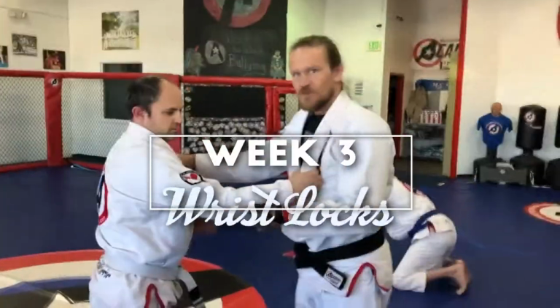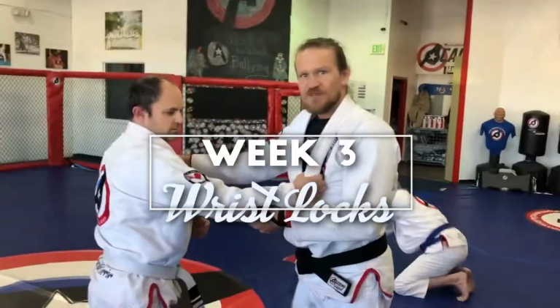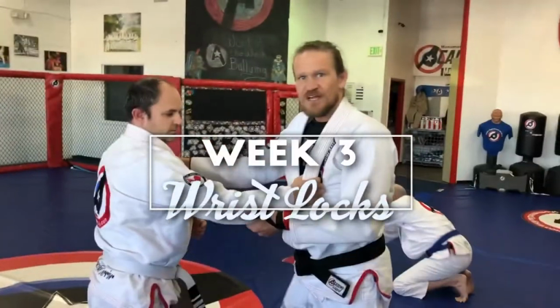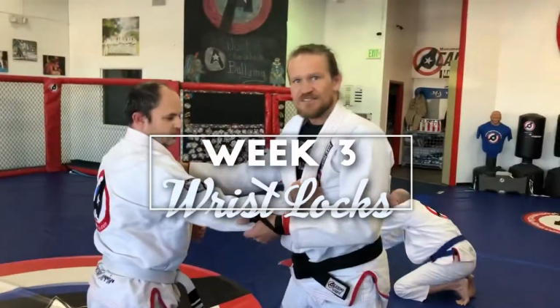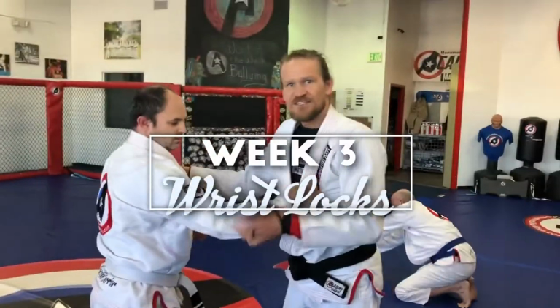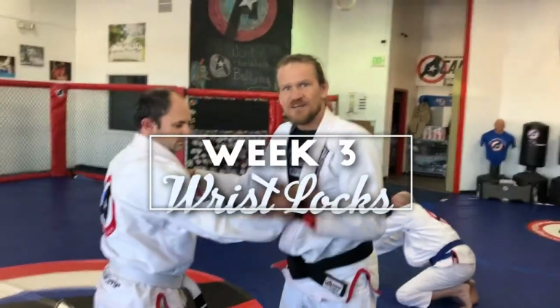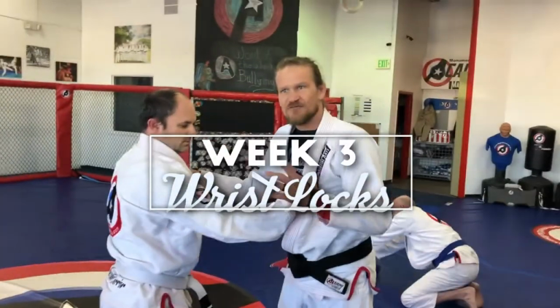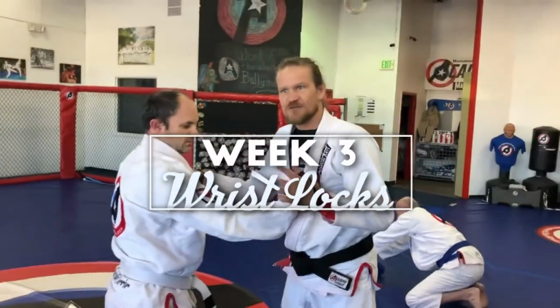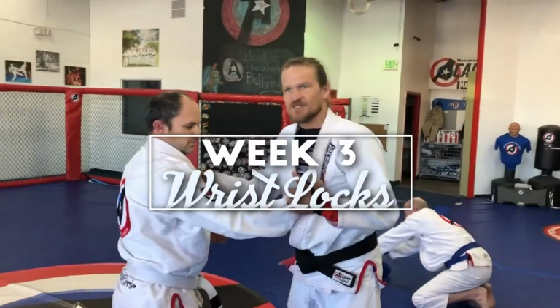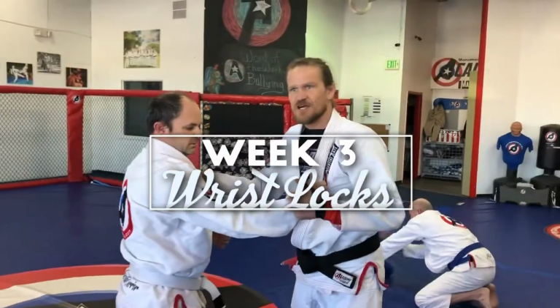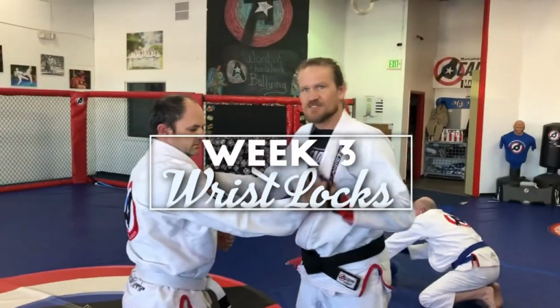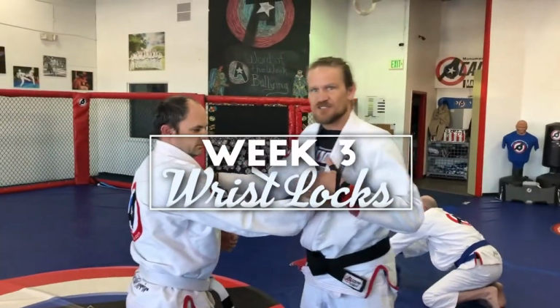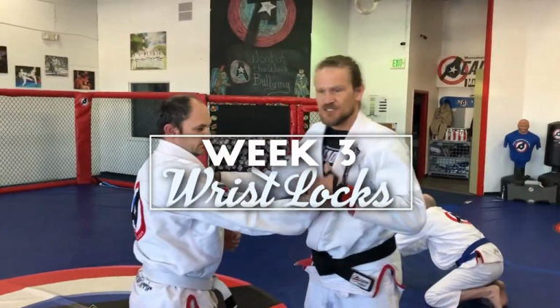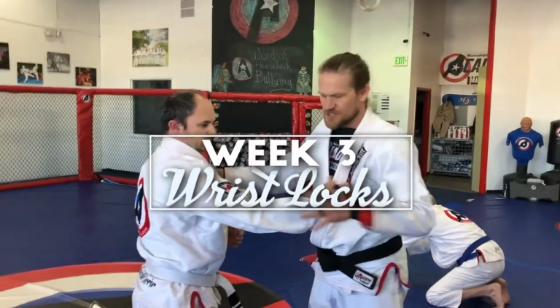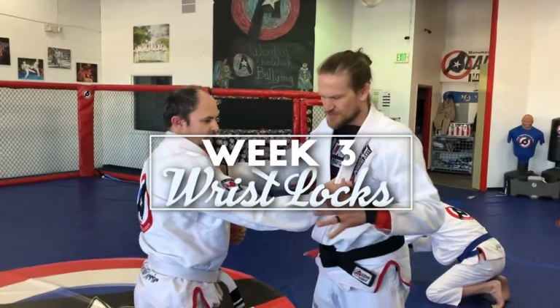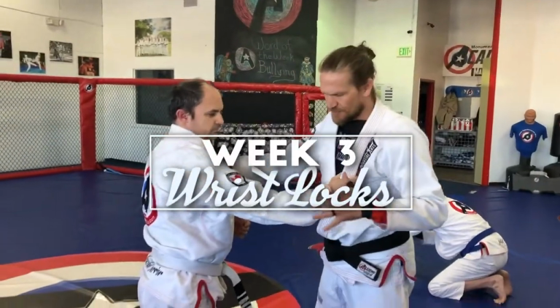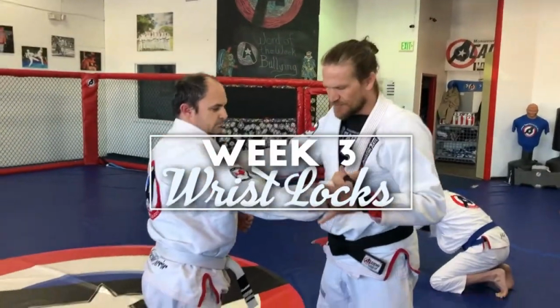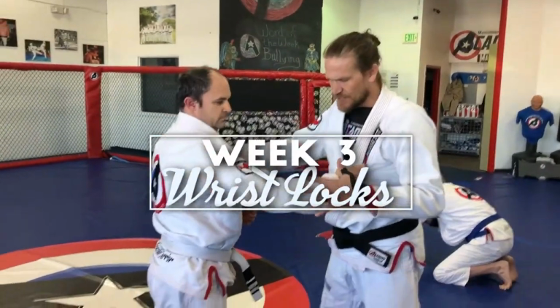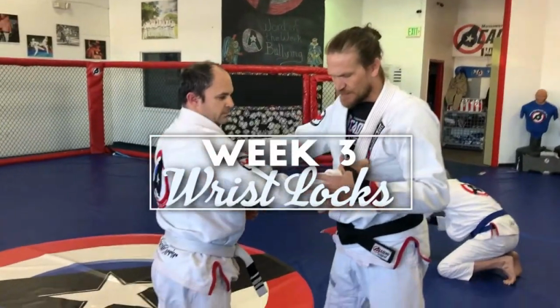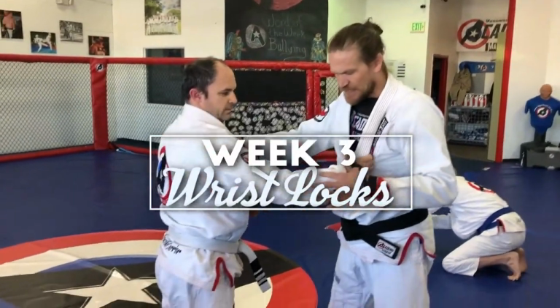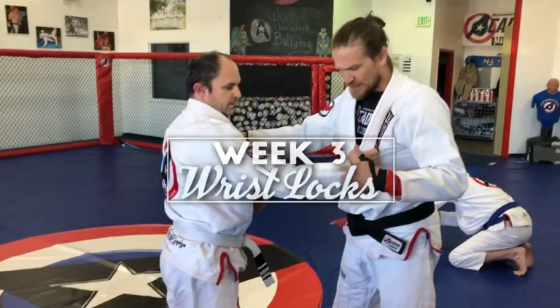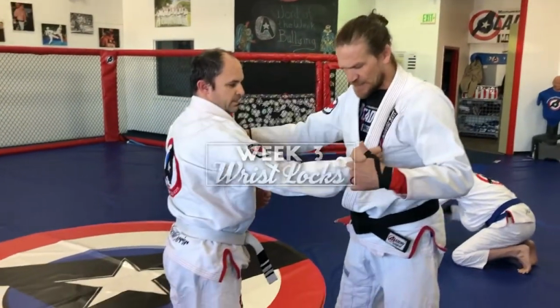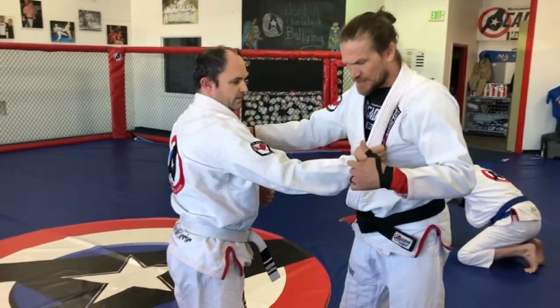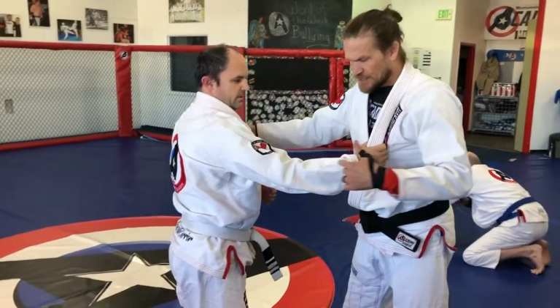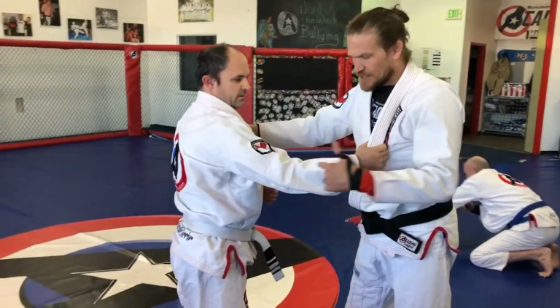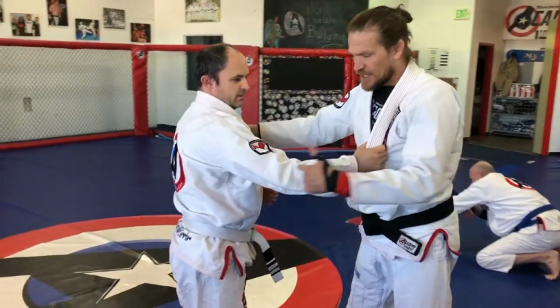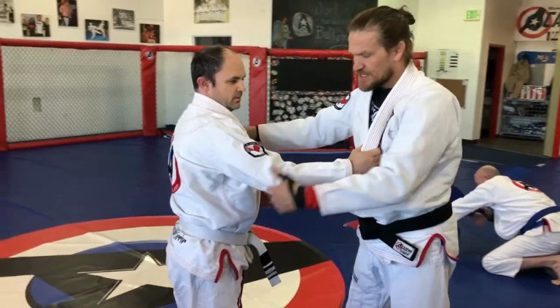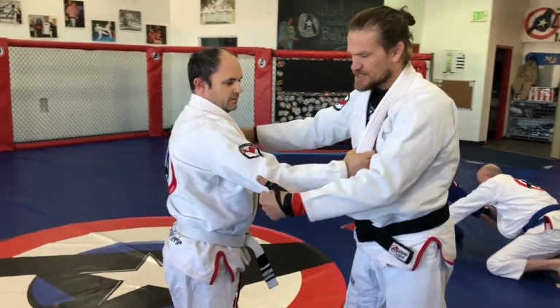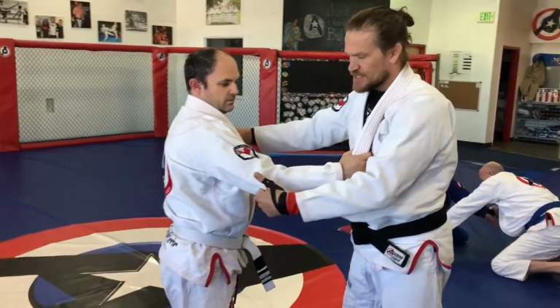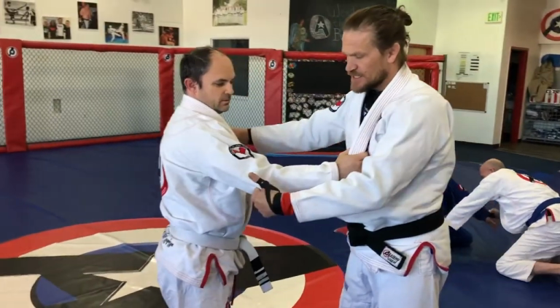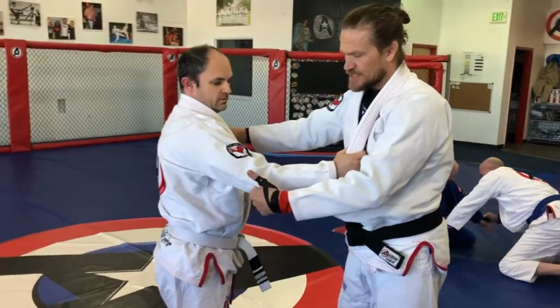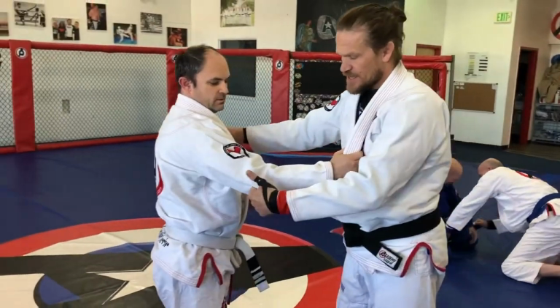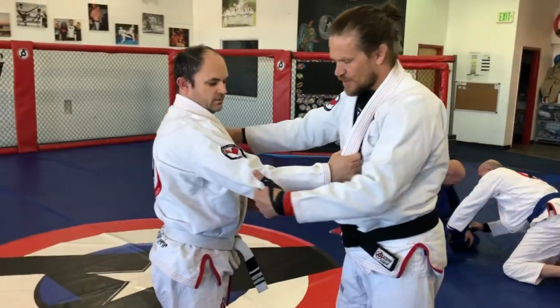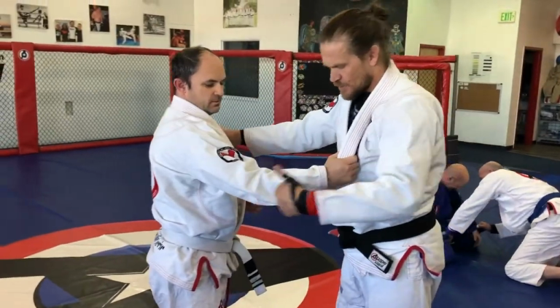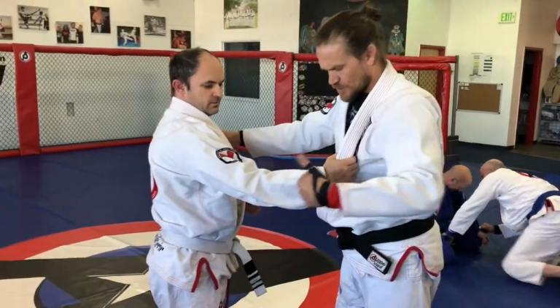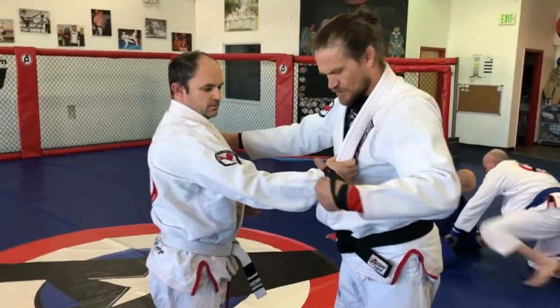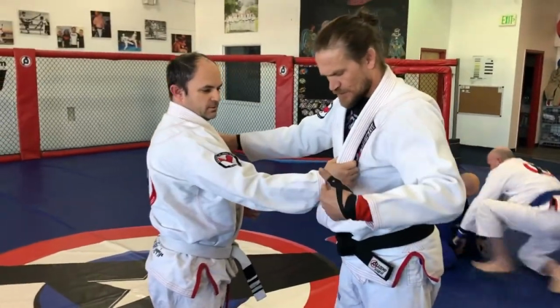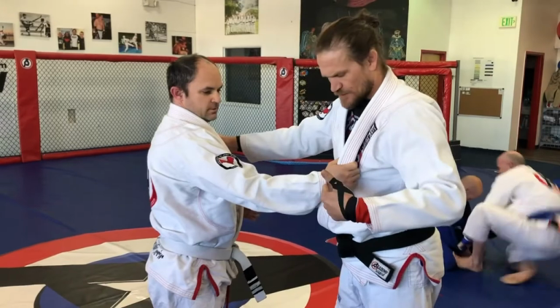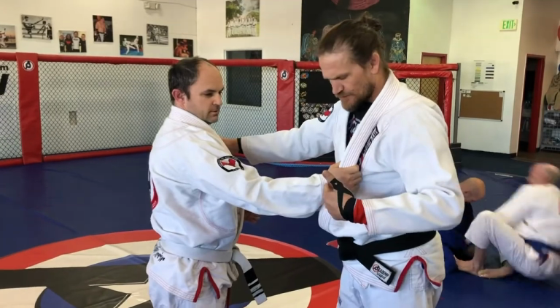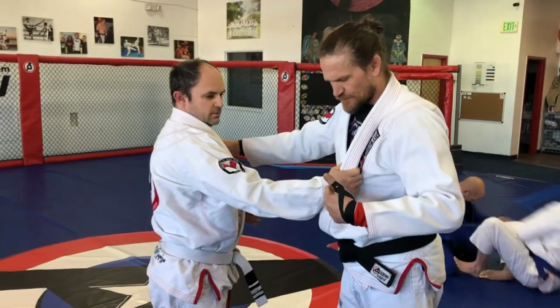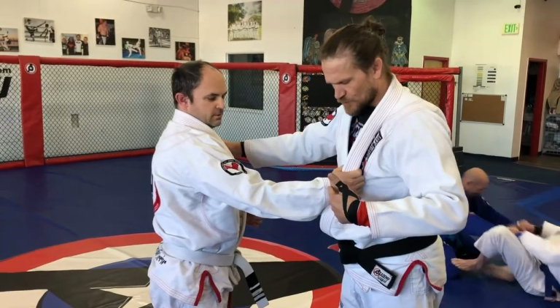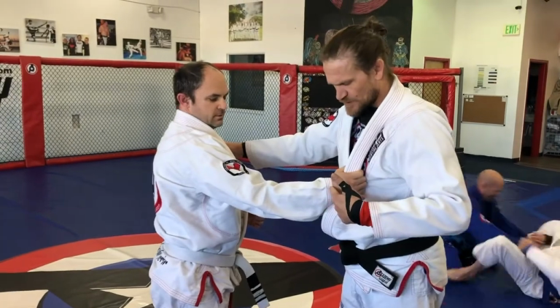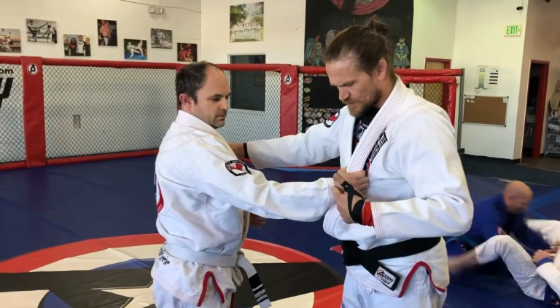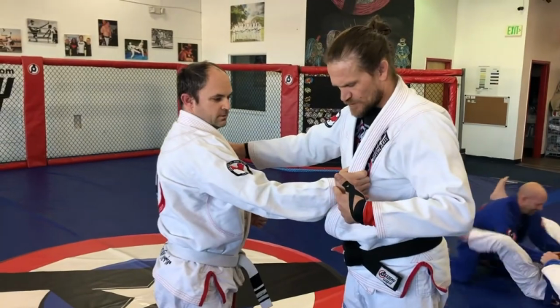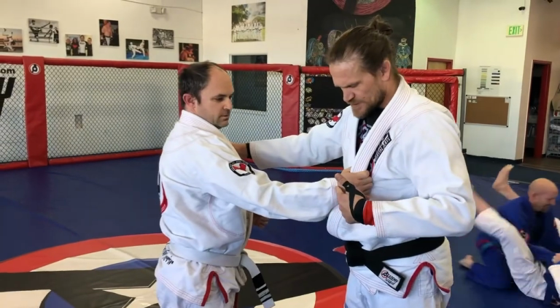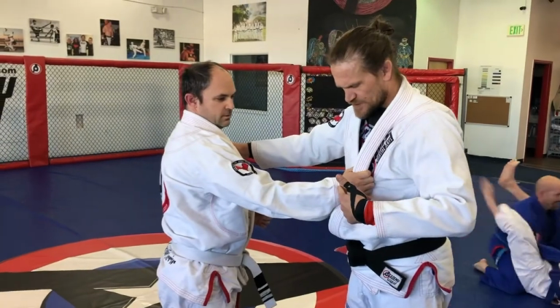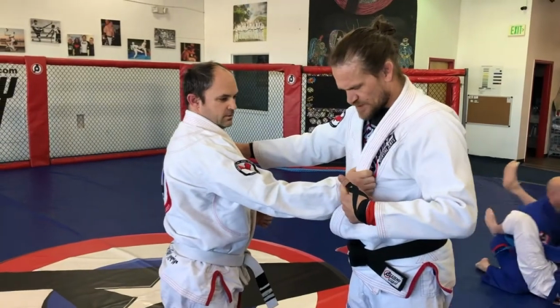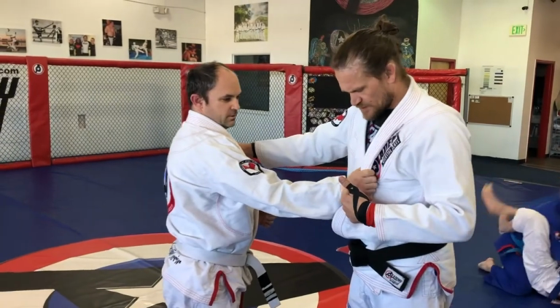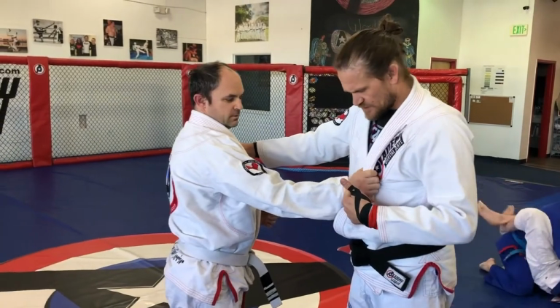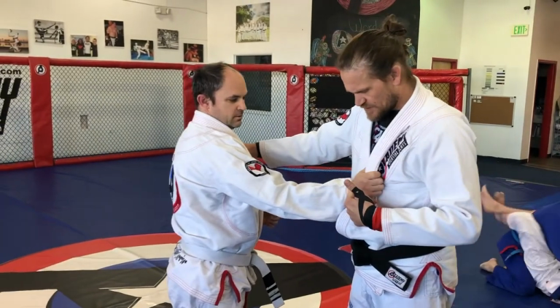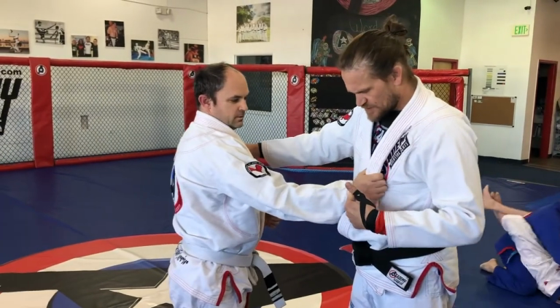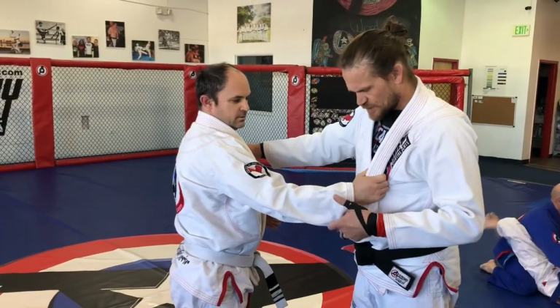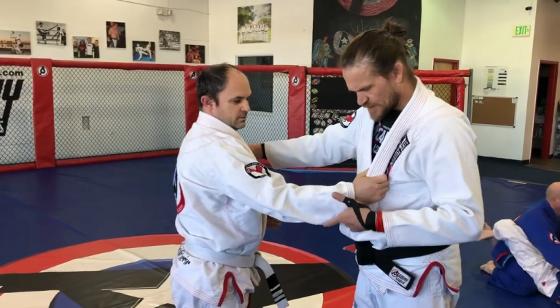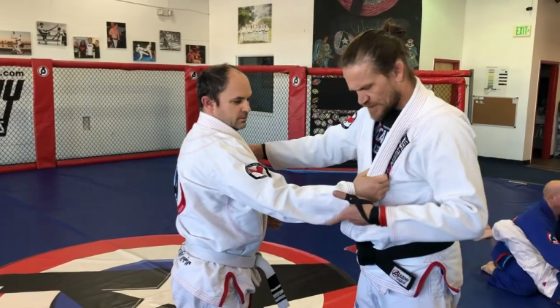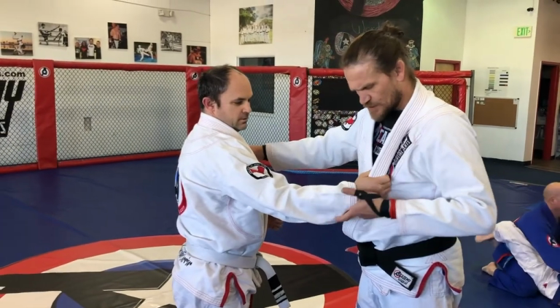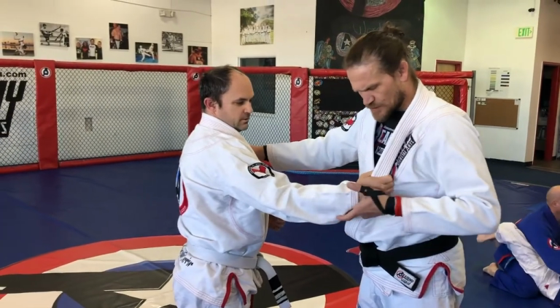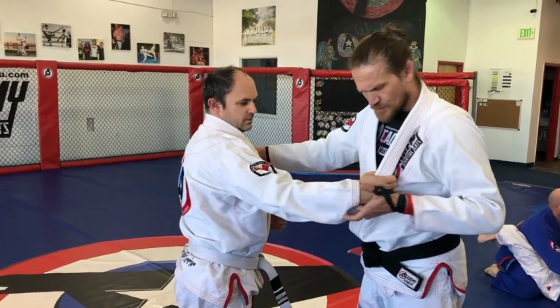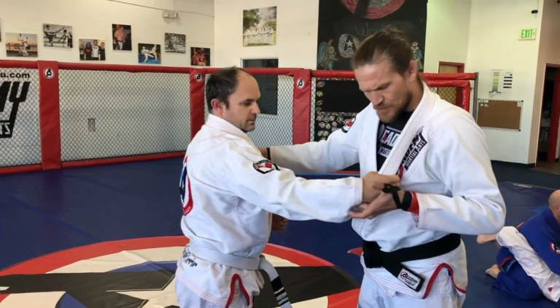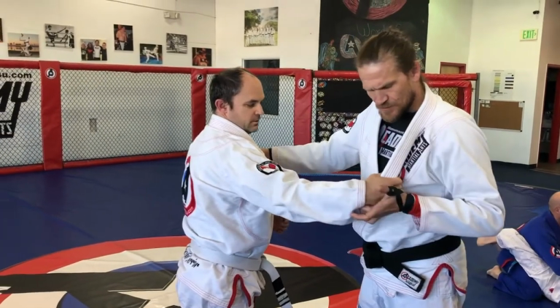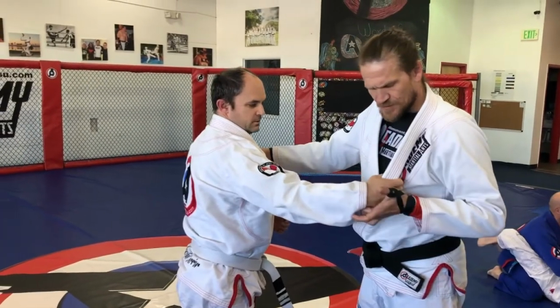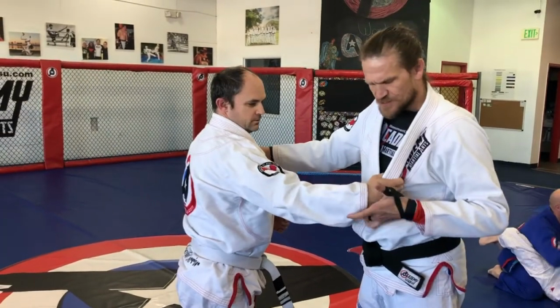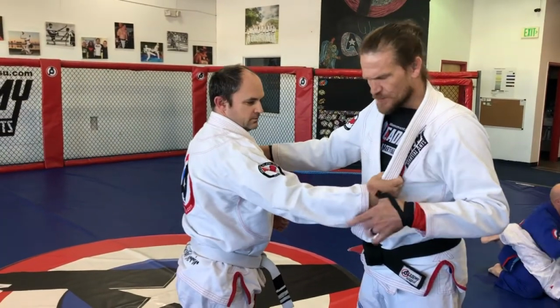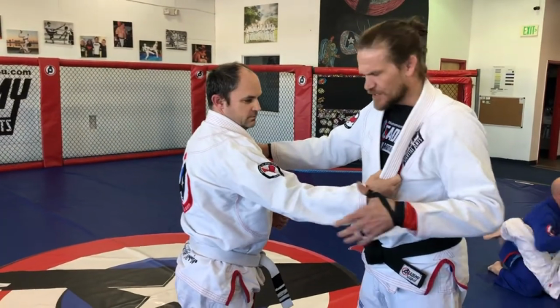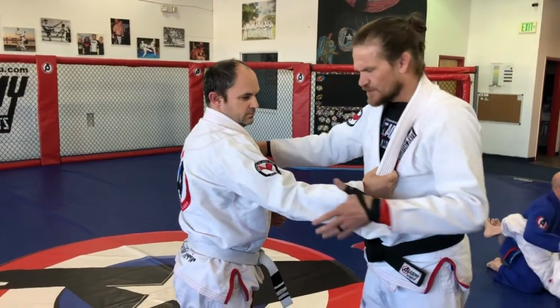The idea of wrist locks is fundamentally isolating the elbow, folding the wrist either this way or this way.